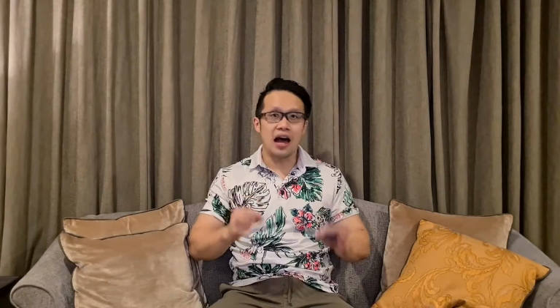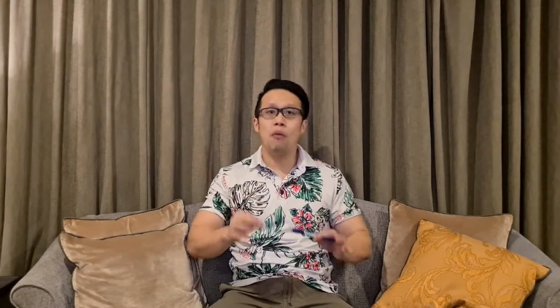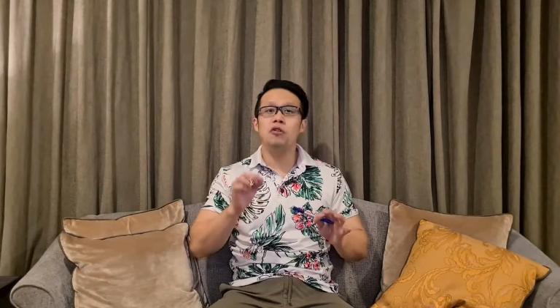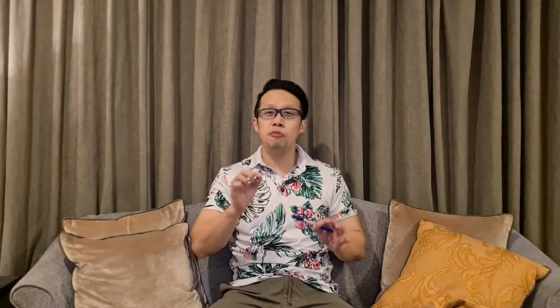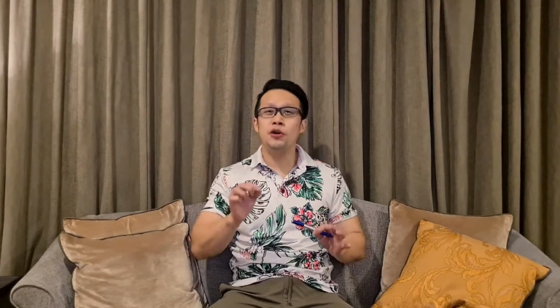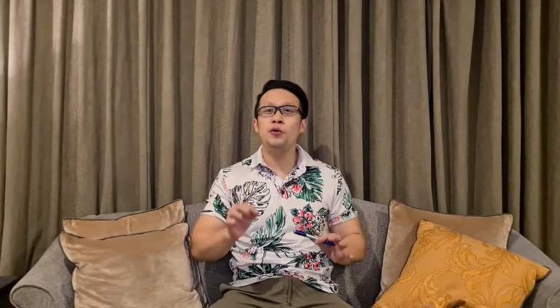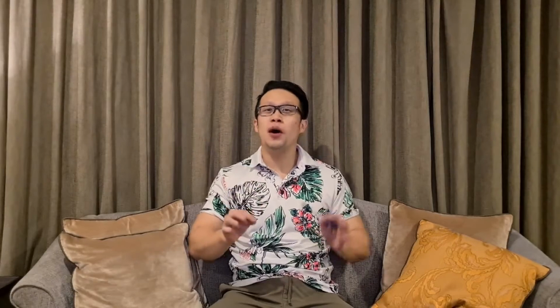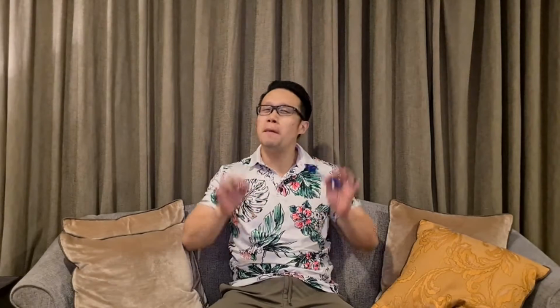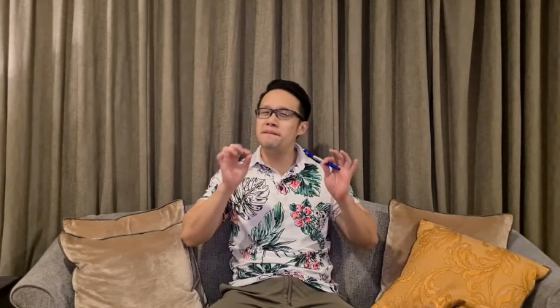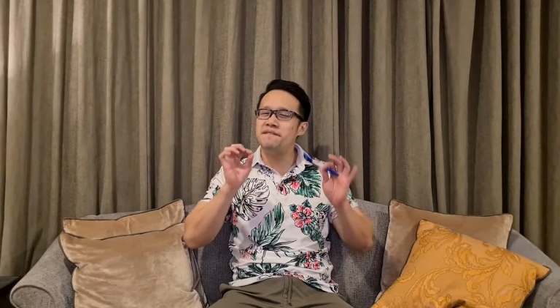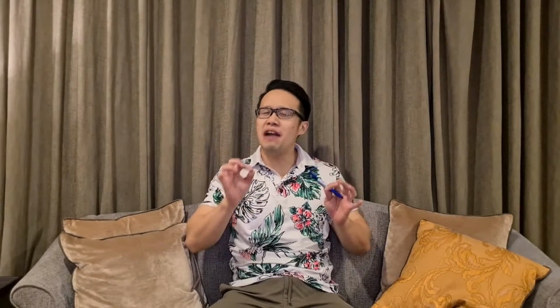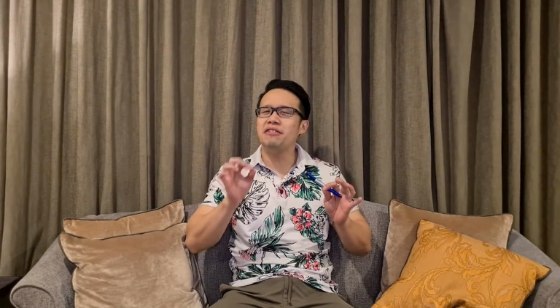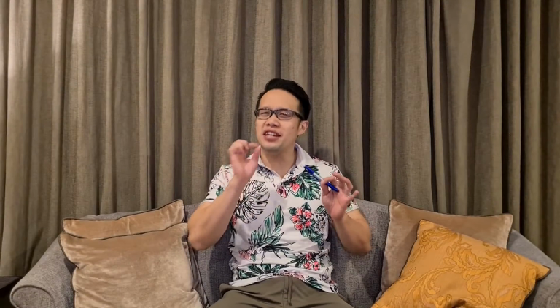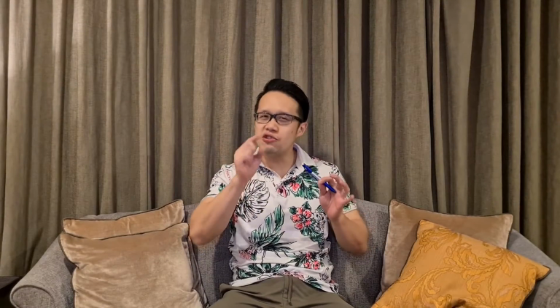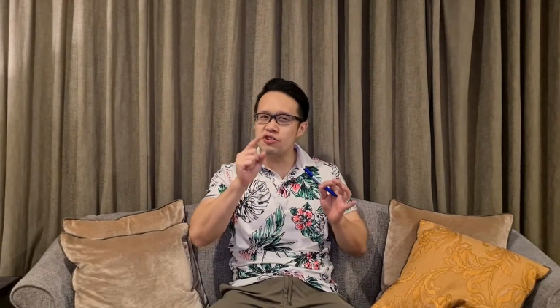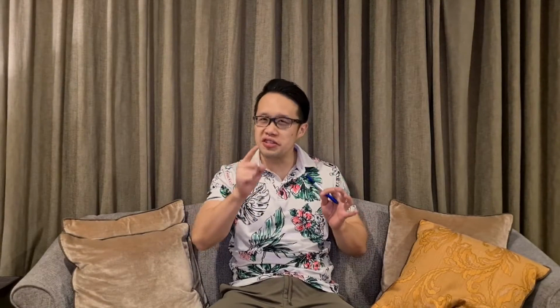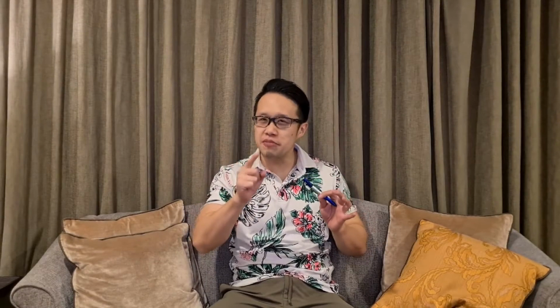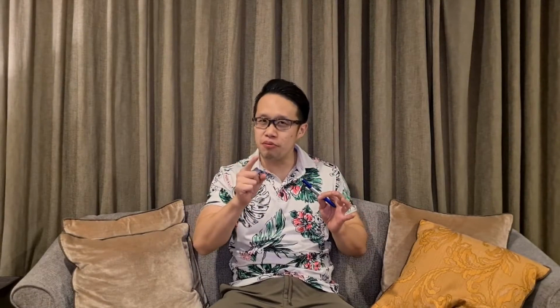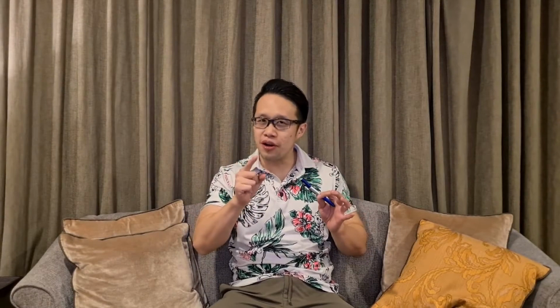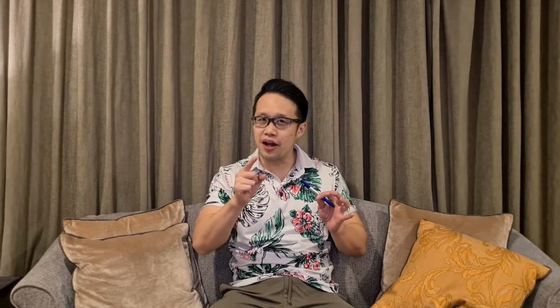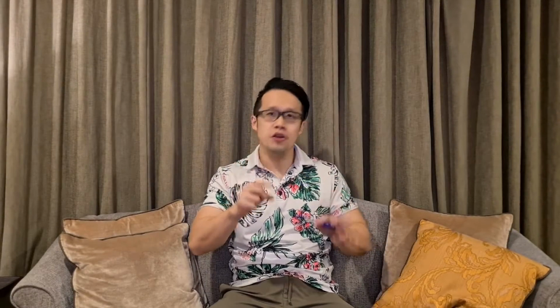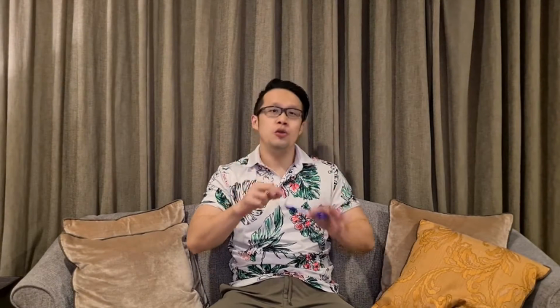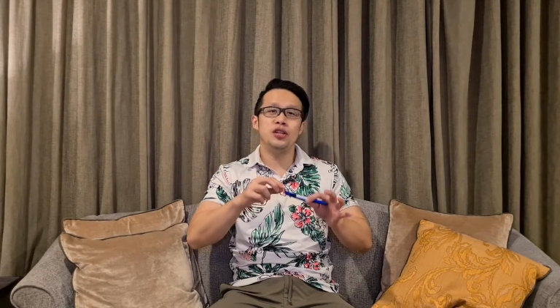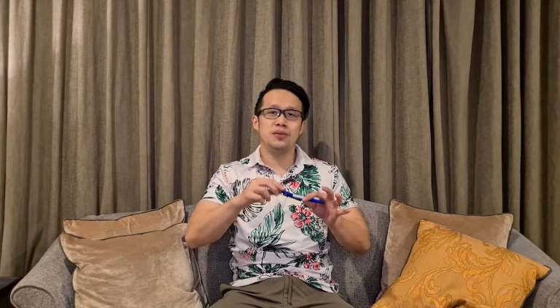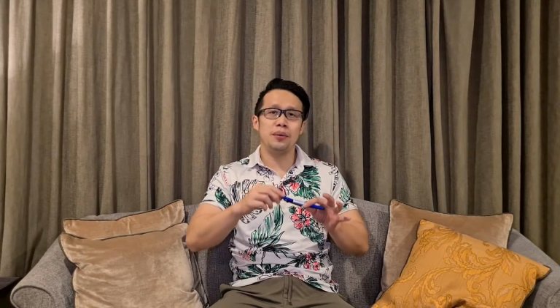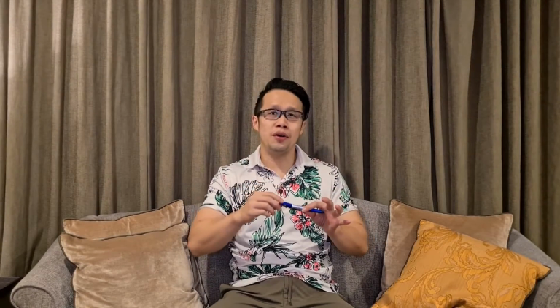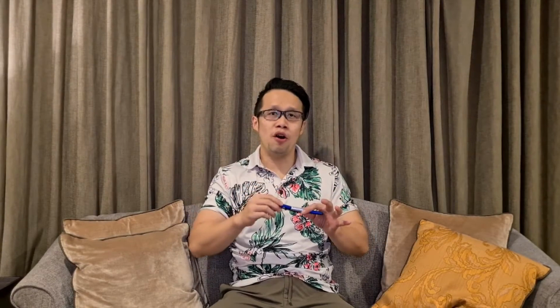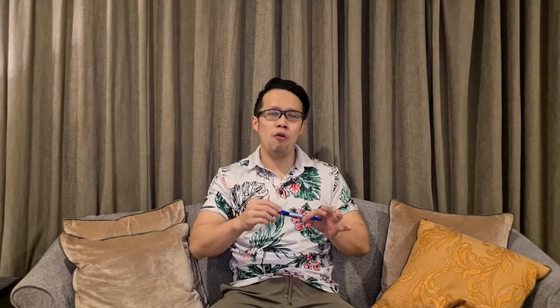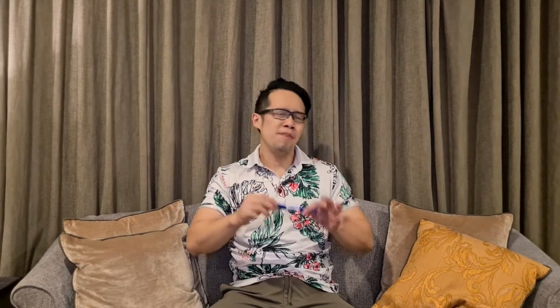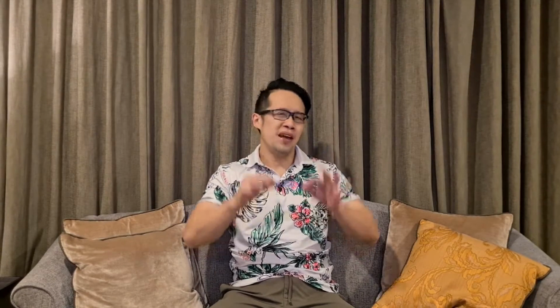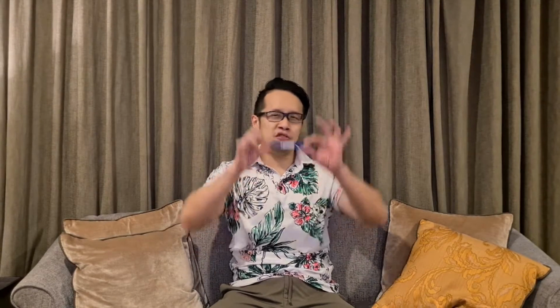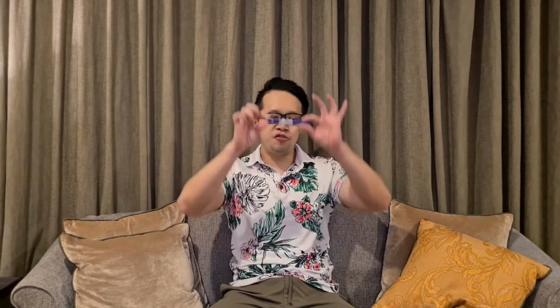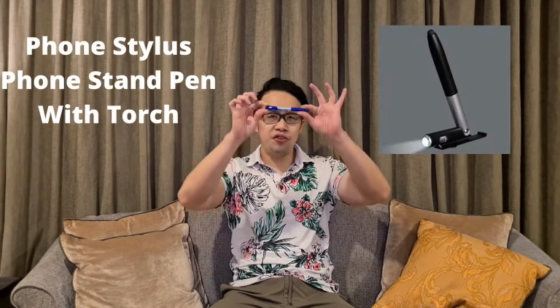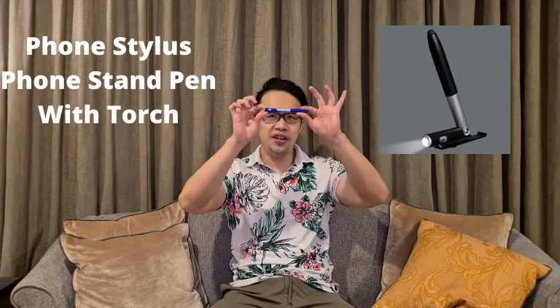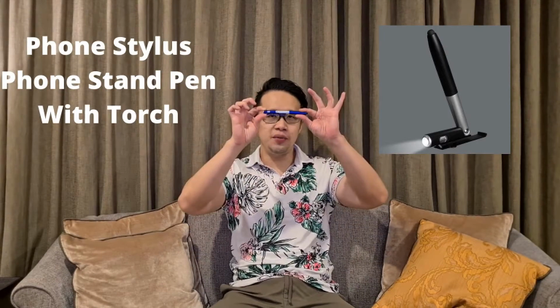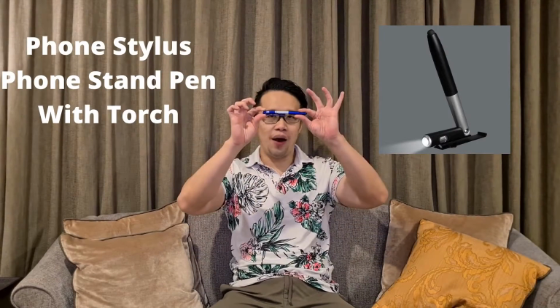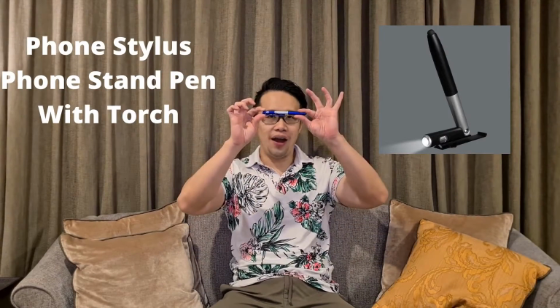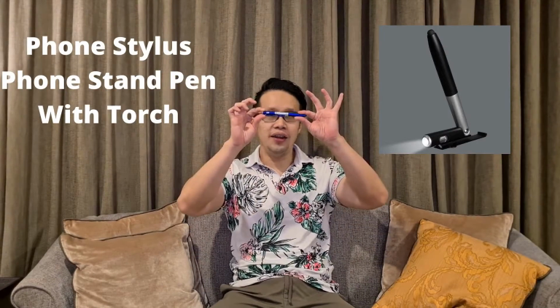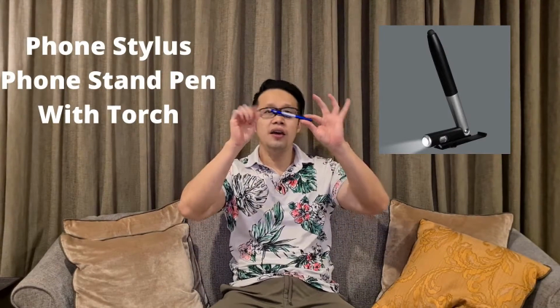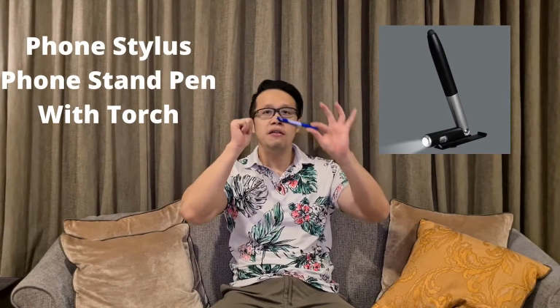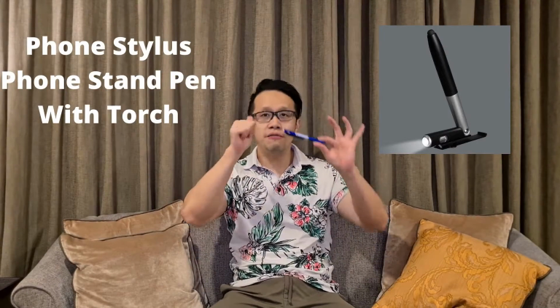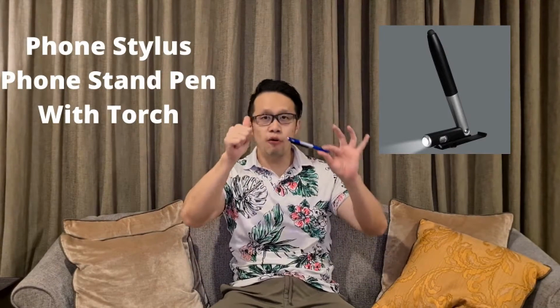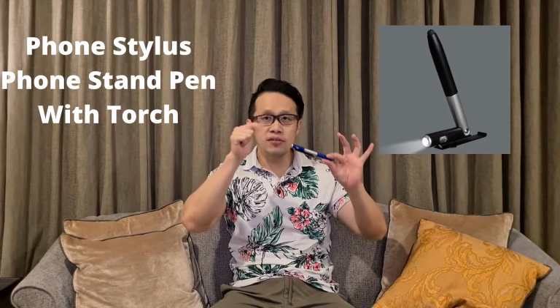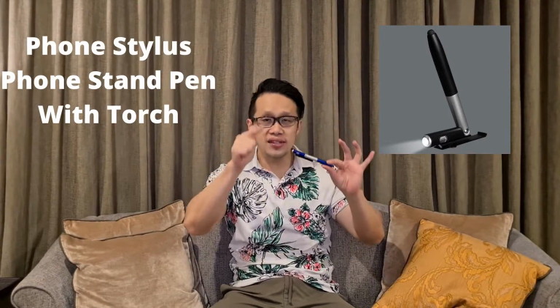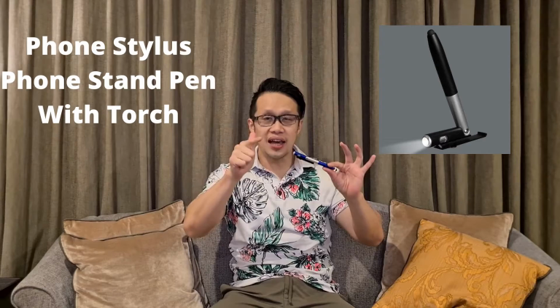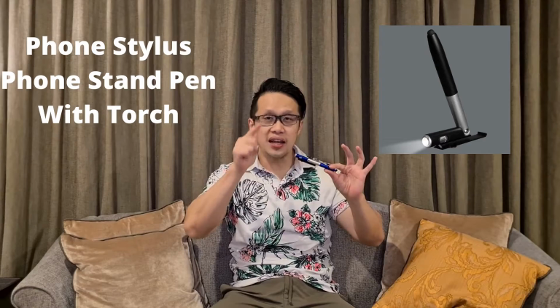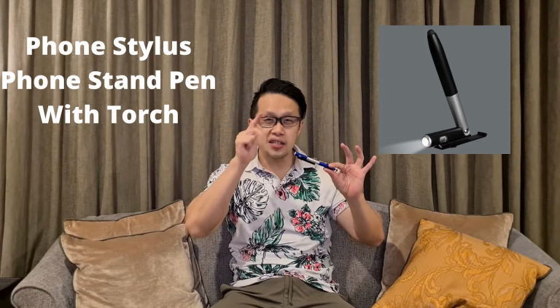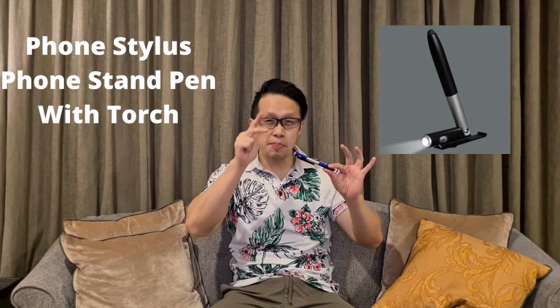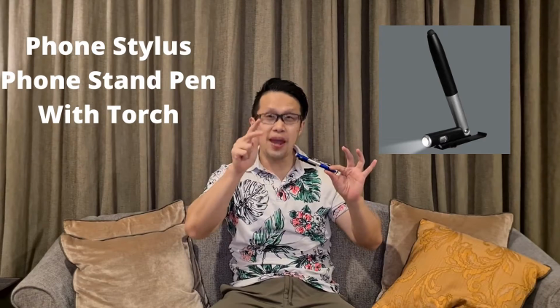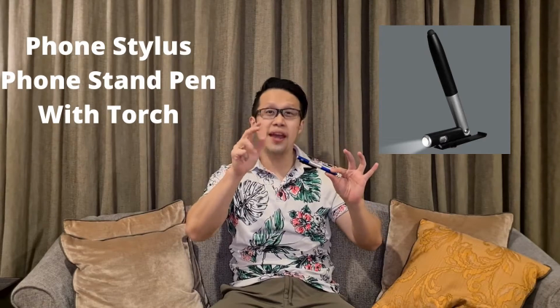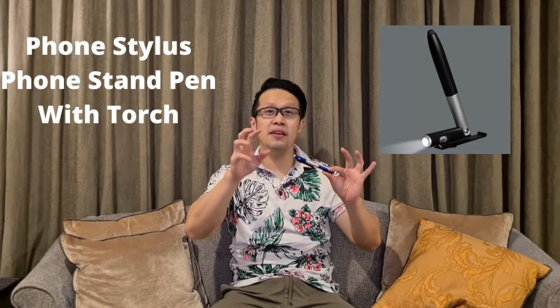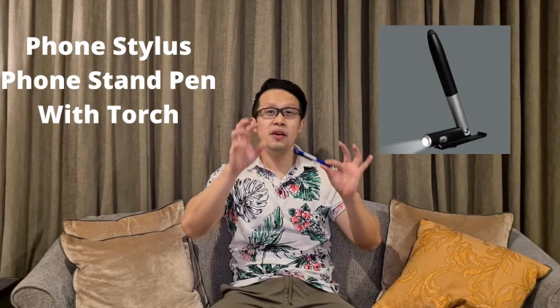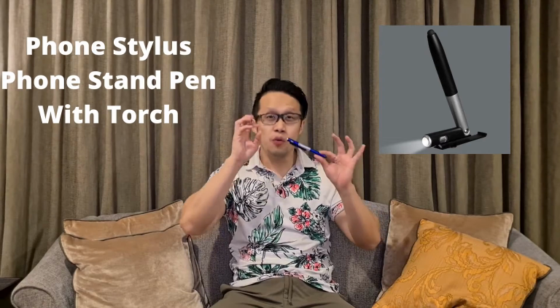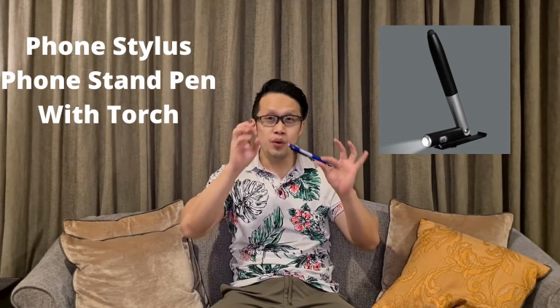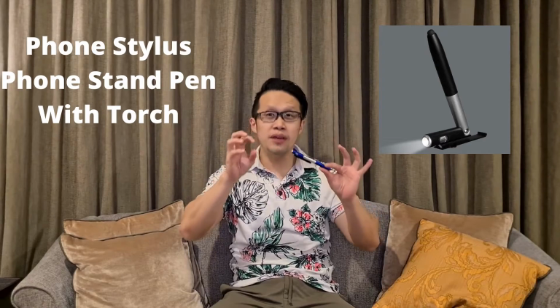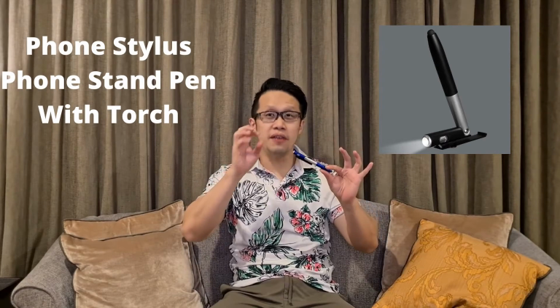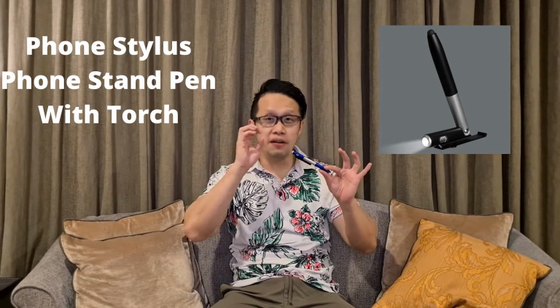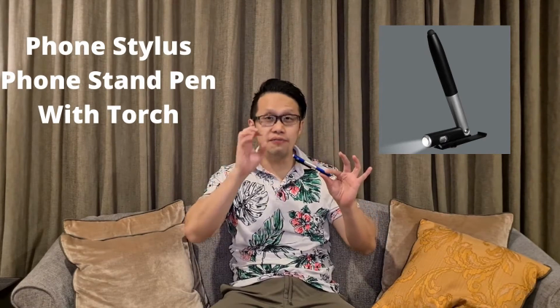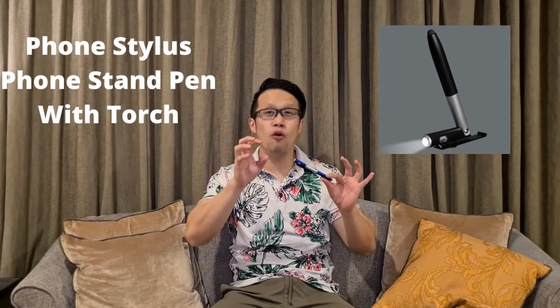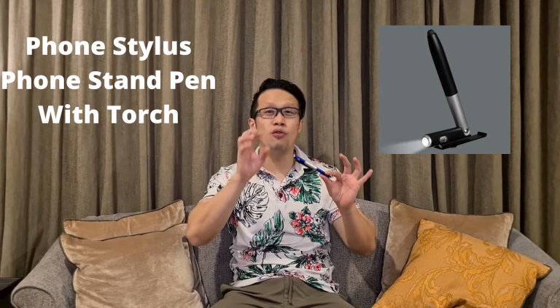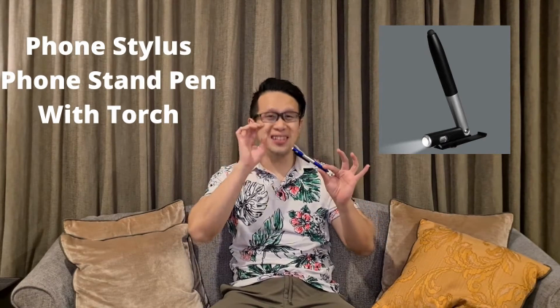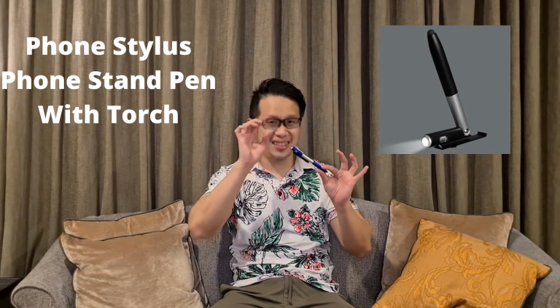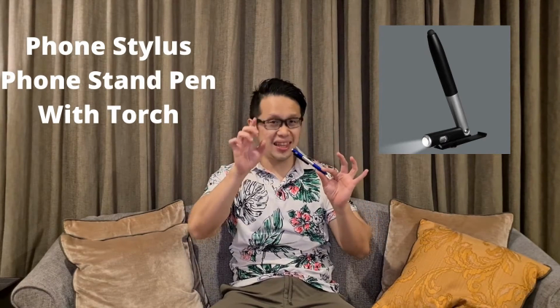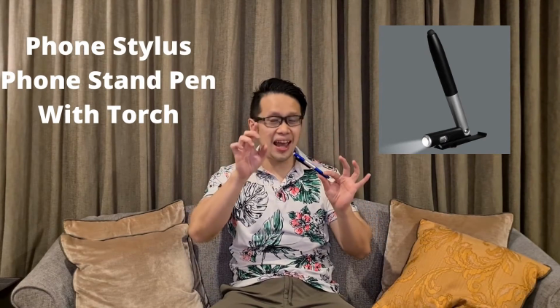I want to bring you a very interesting product, which is what we call a 3-in-1 phone stylus pen with a phone stand.